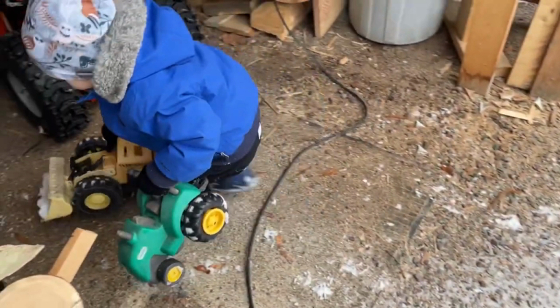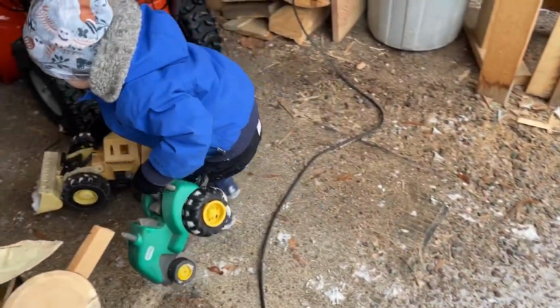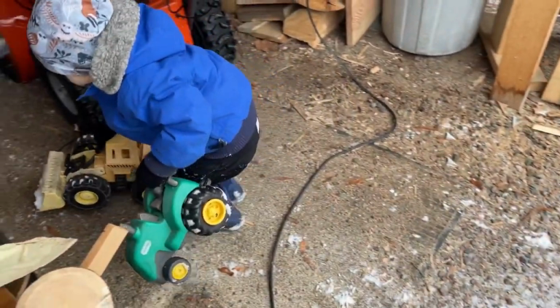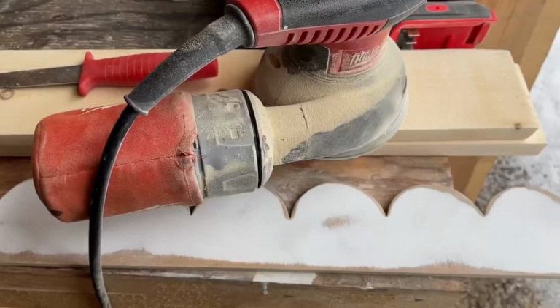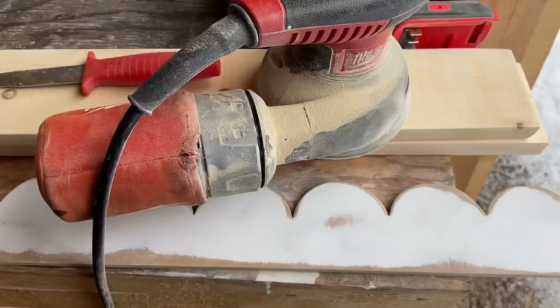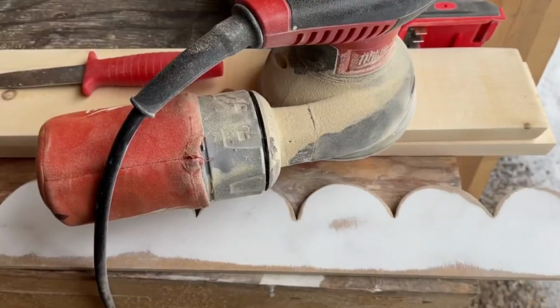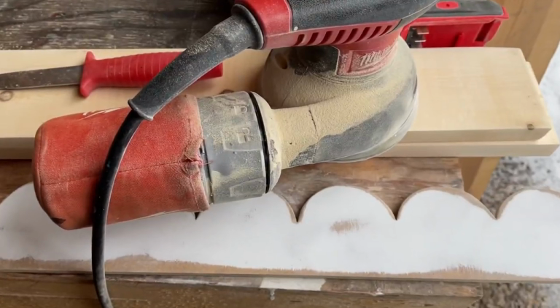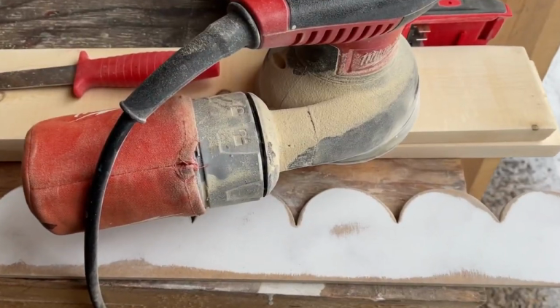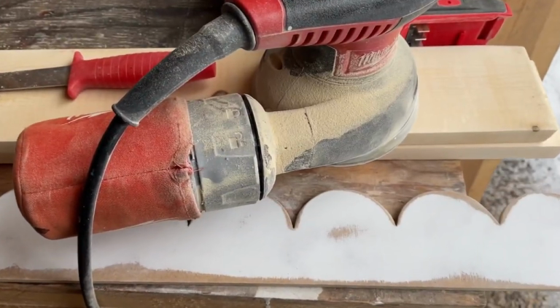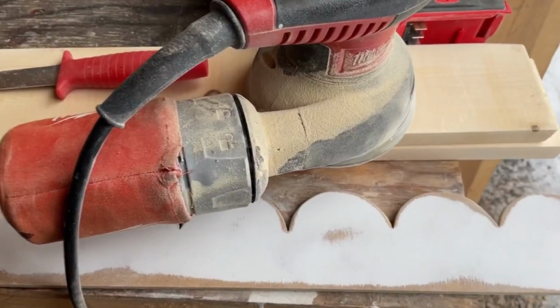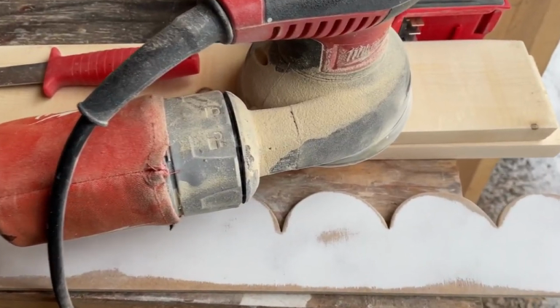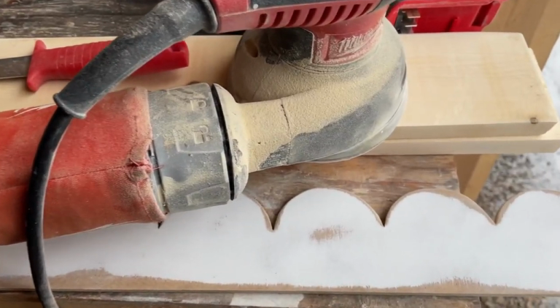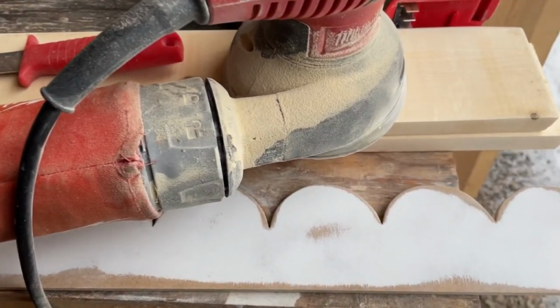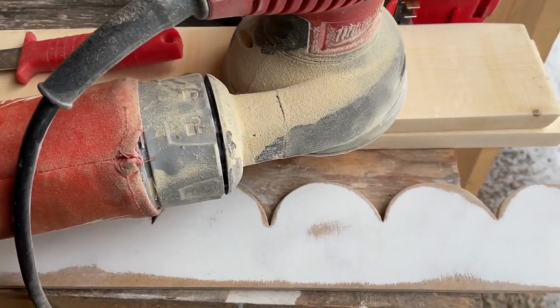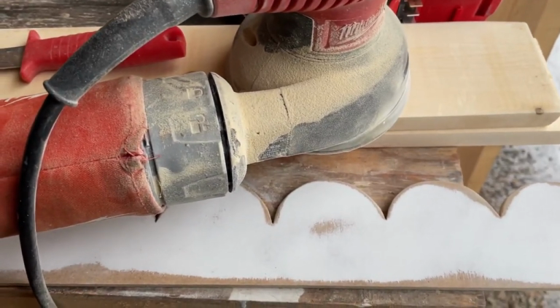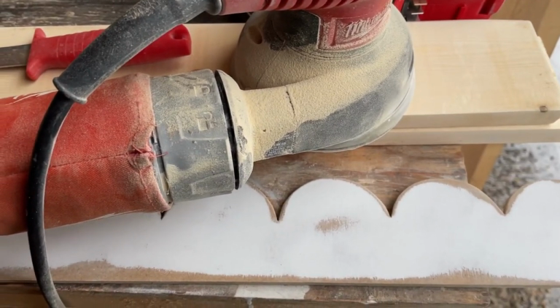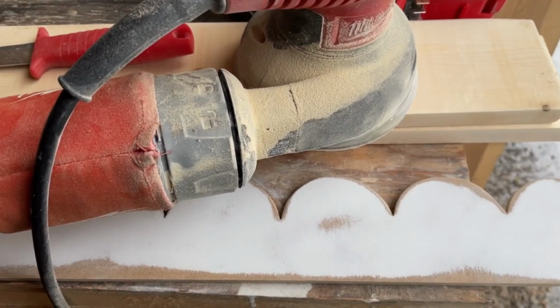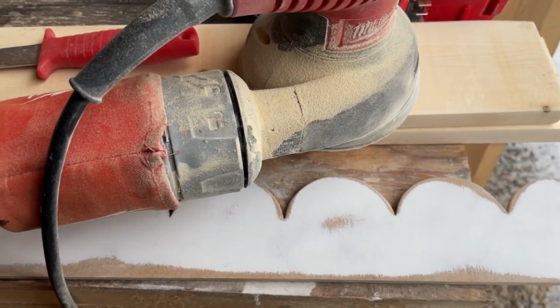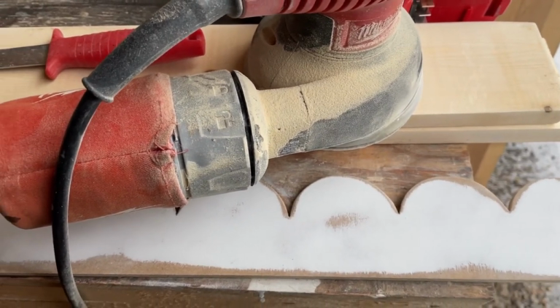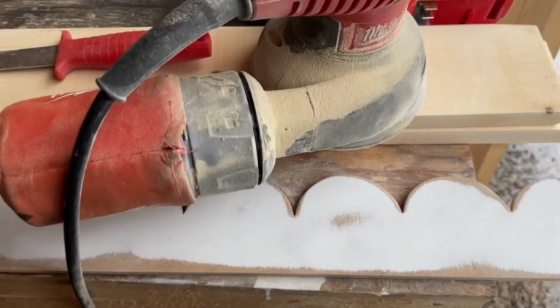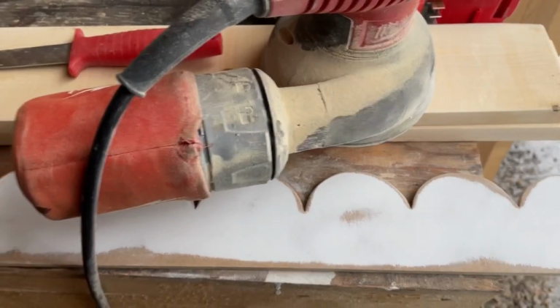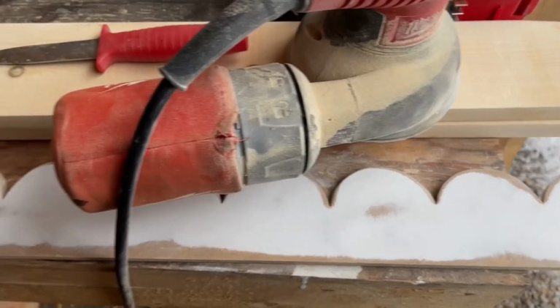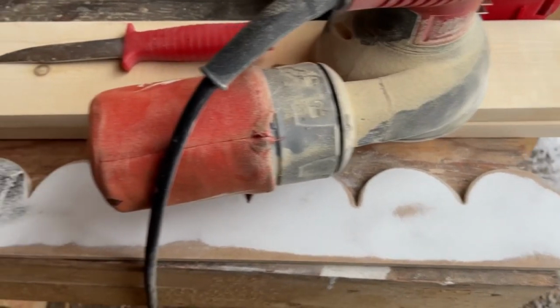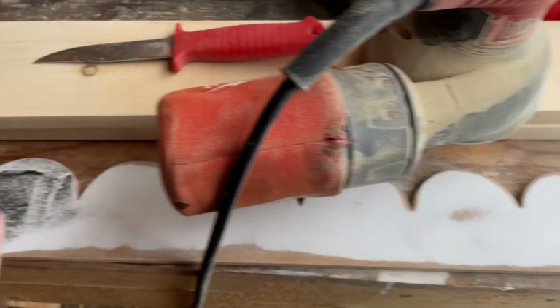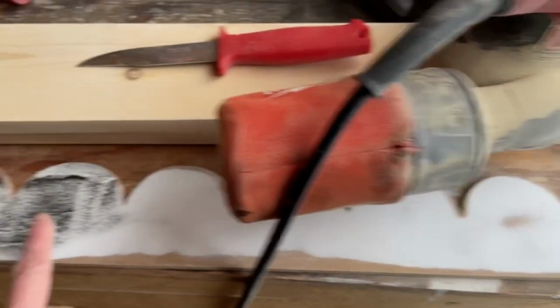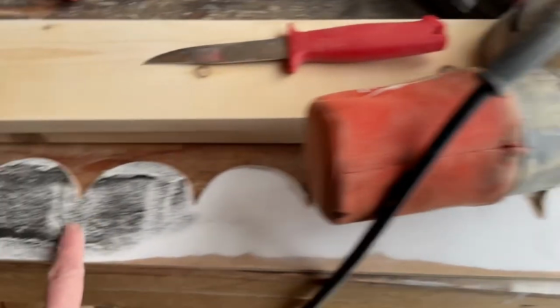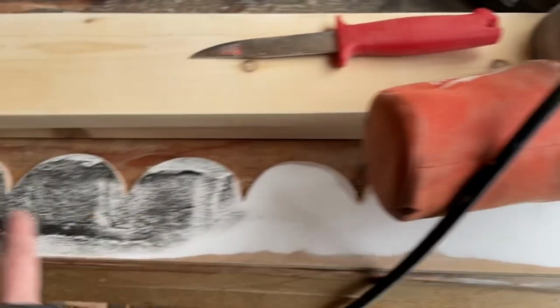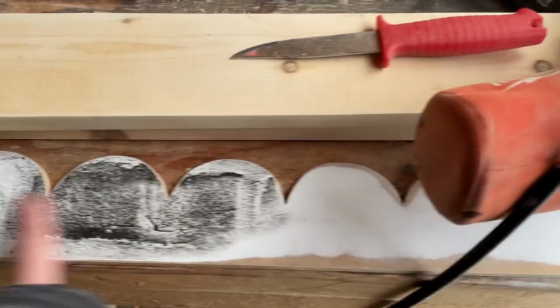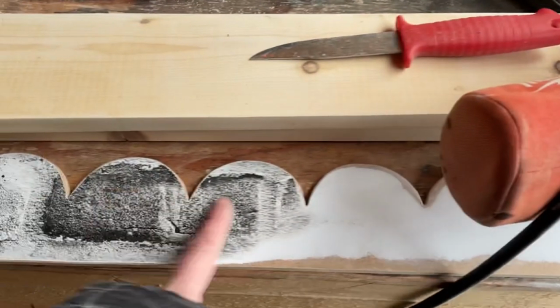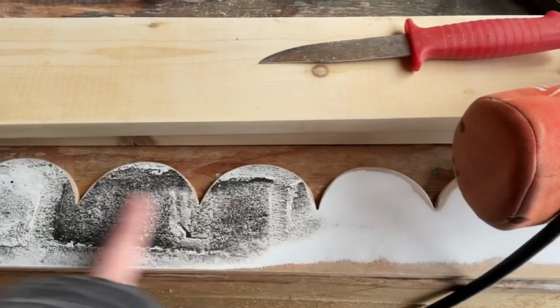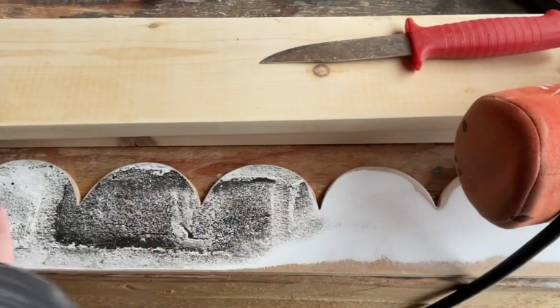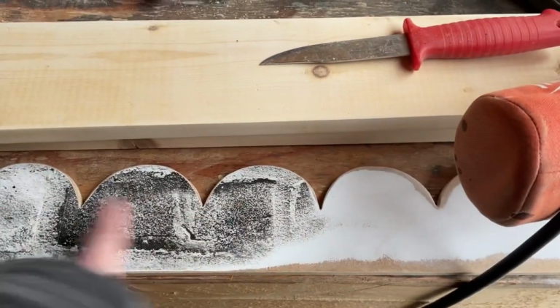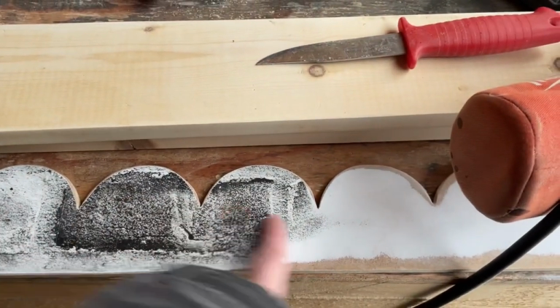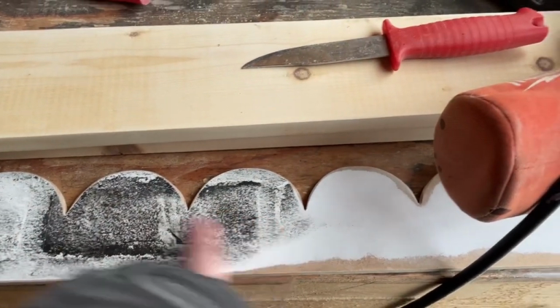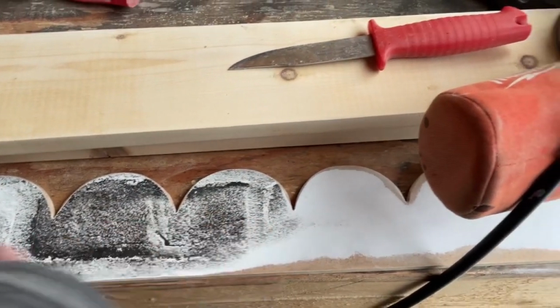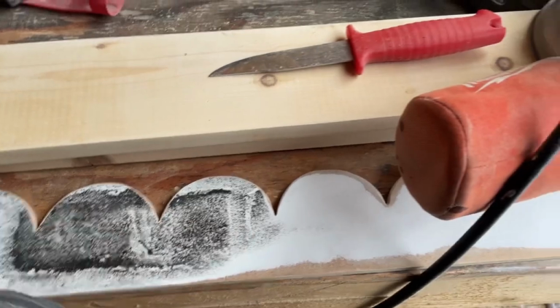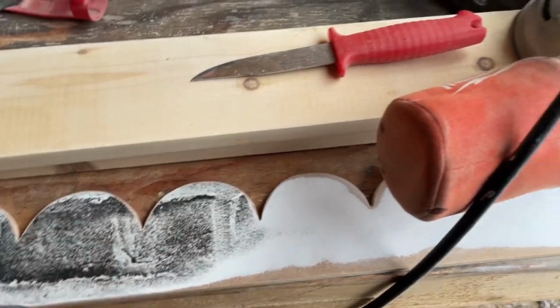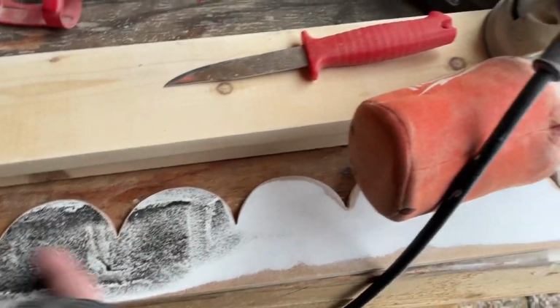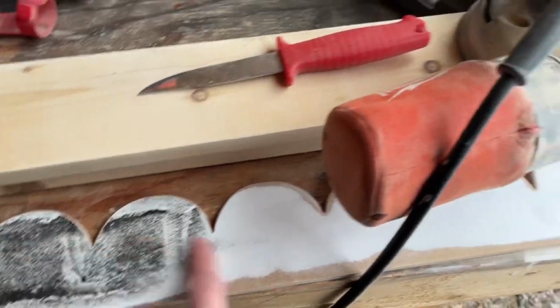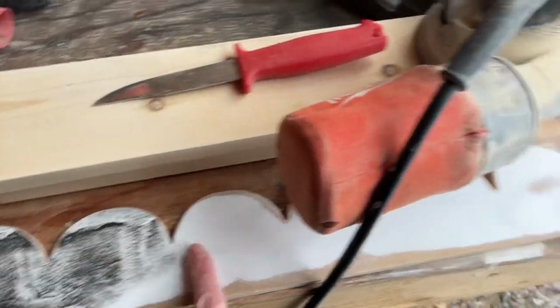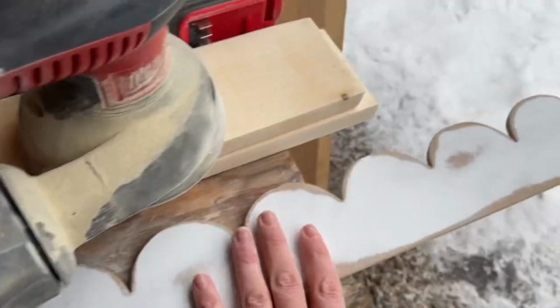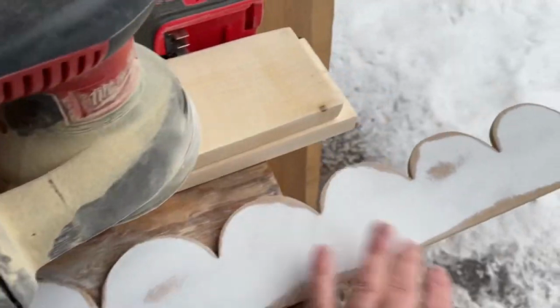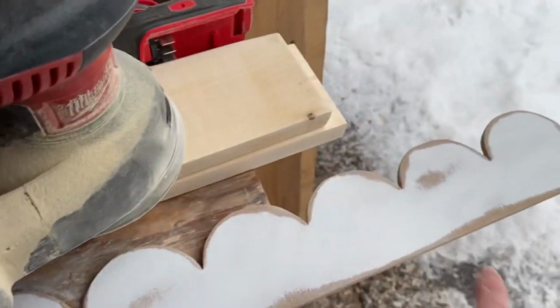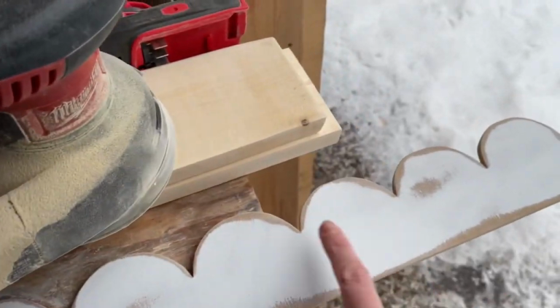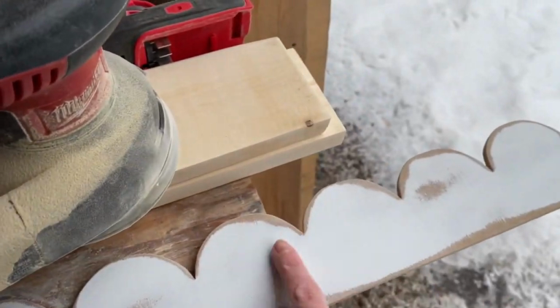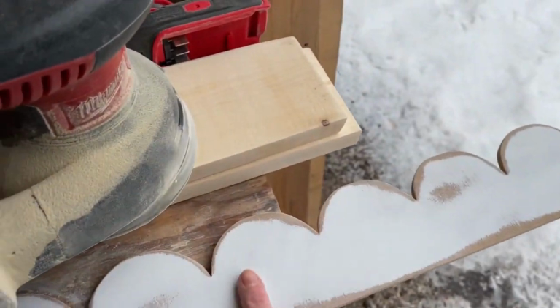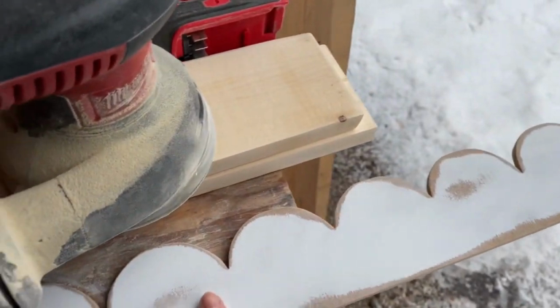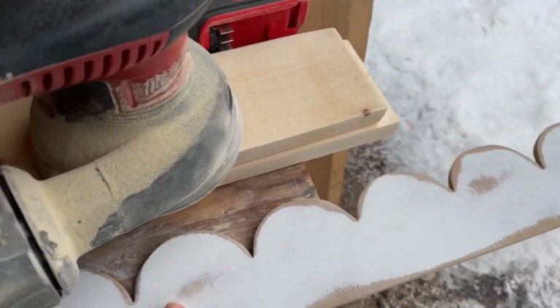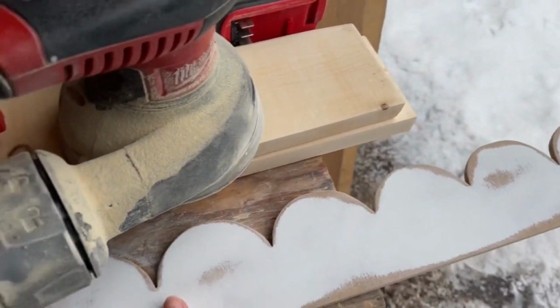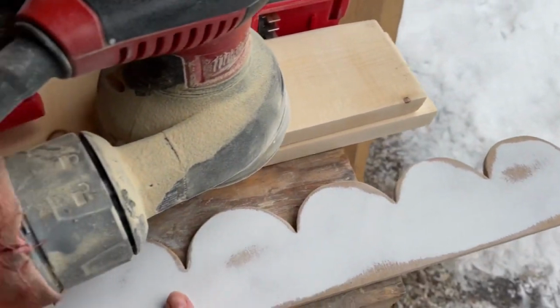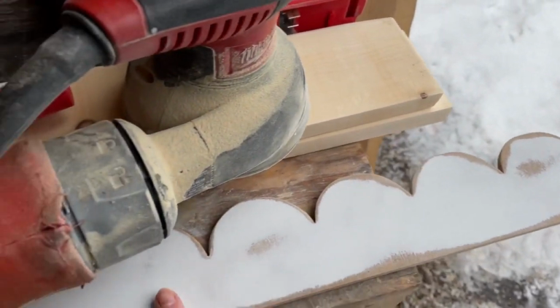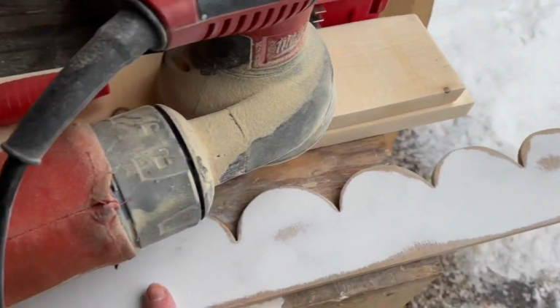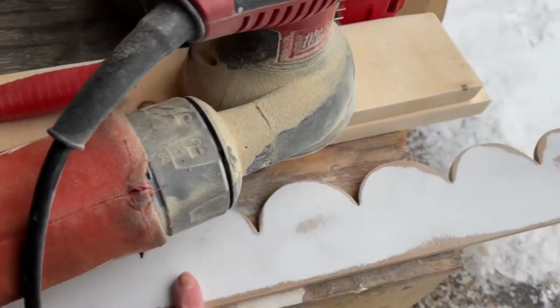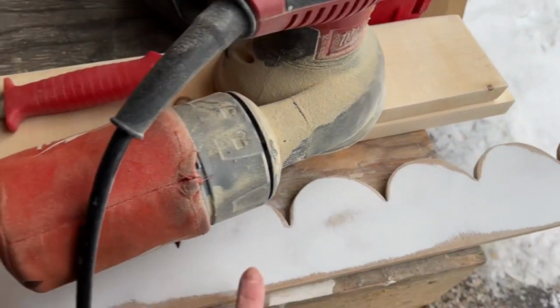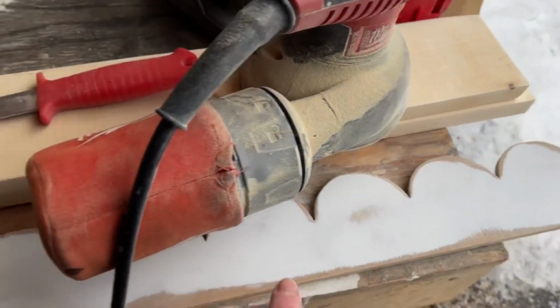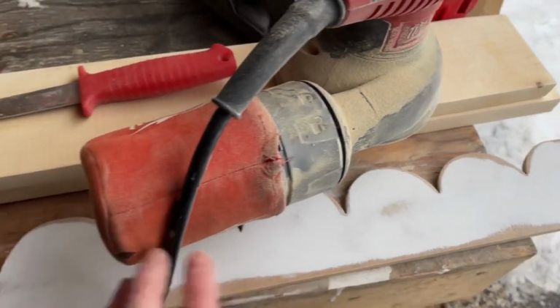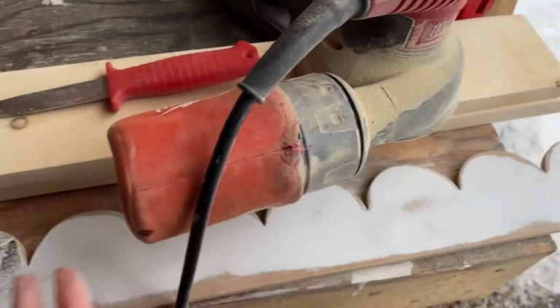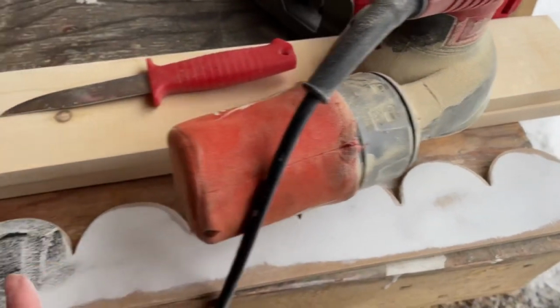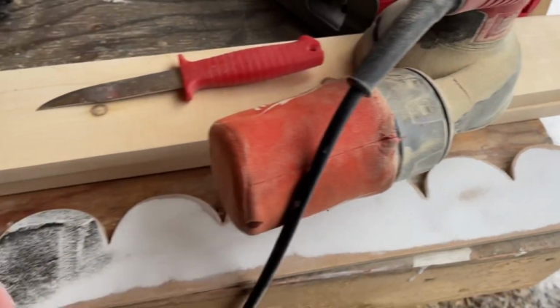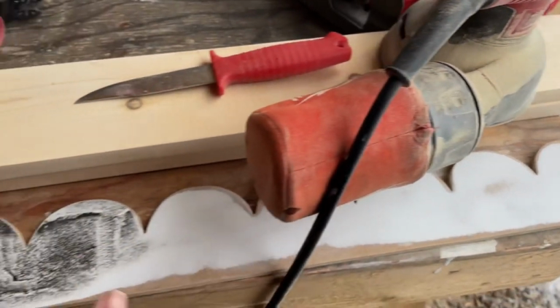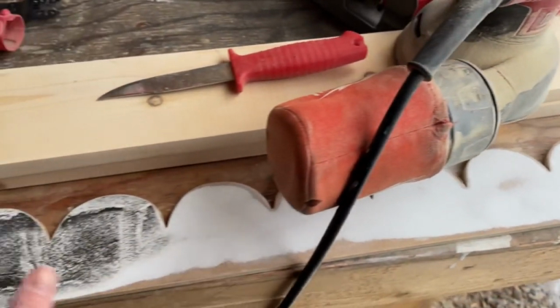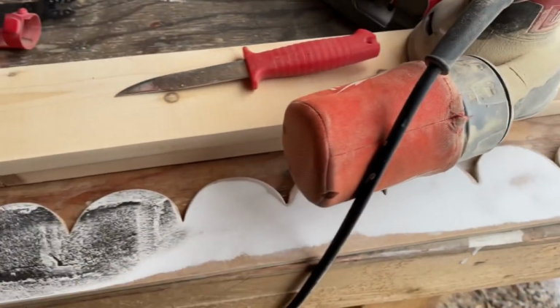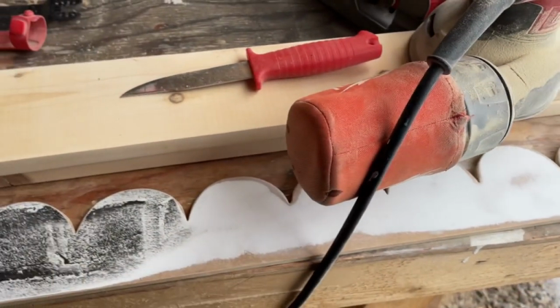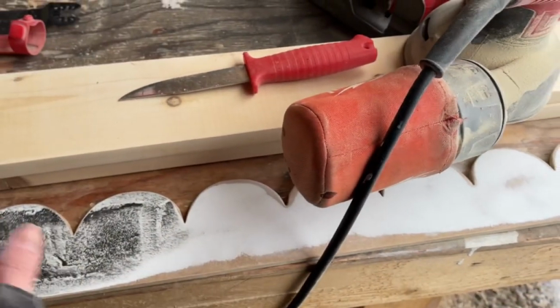I just started sanding the top and I realized the coating is coming off, so I'm going to leave a little bit of the white because I'm going to prime it anyway.